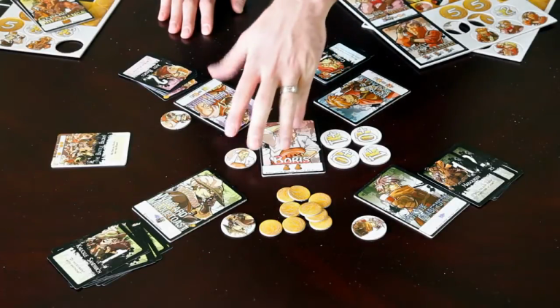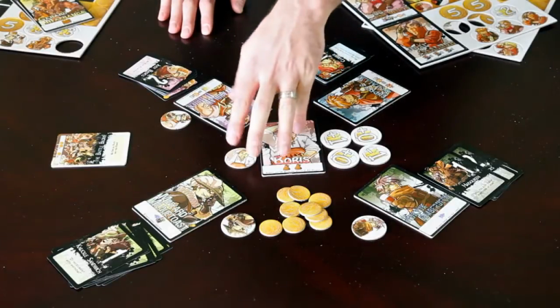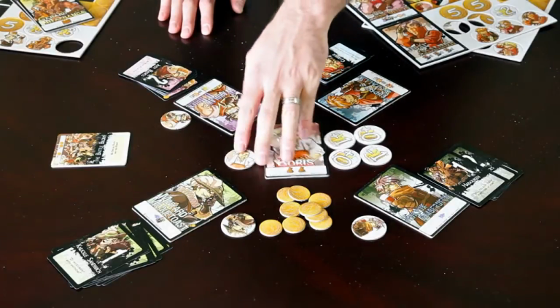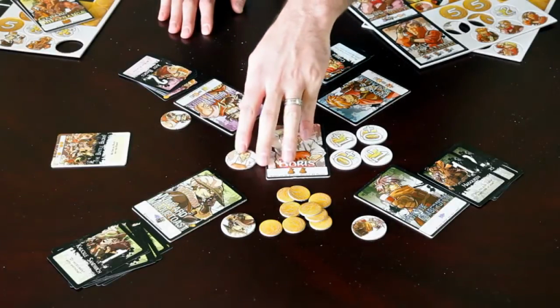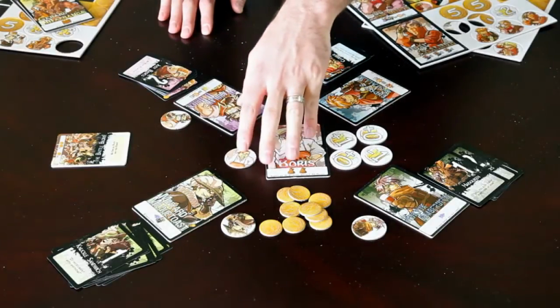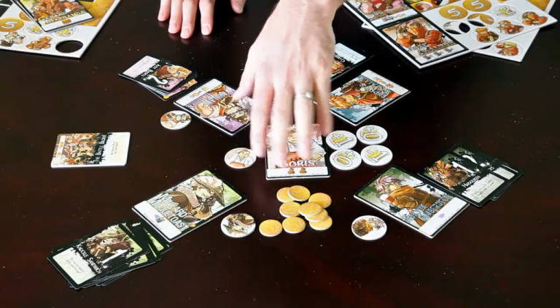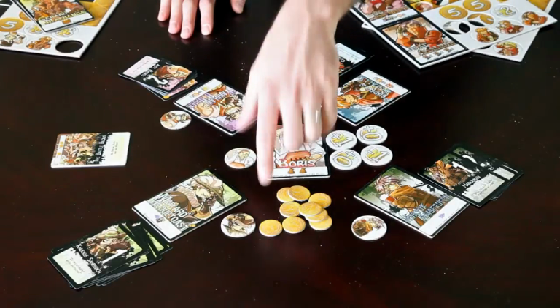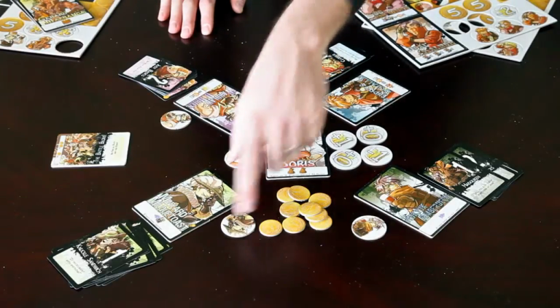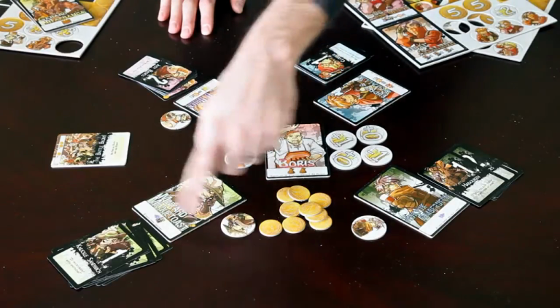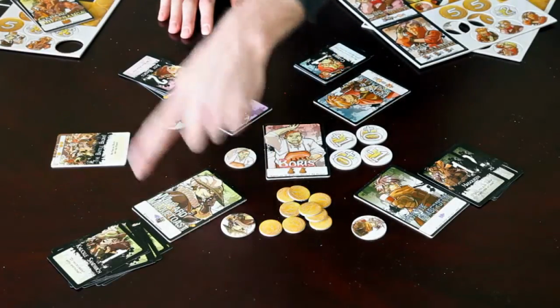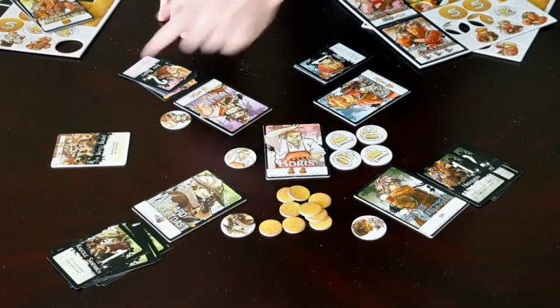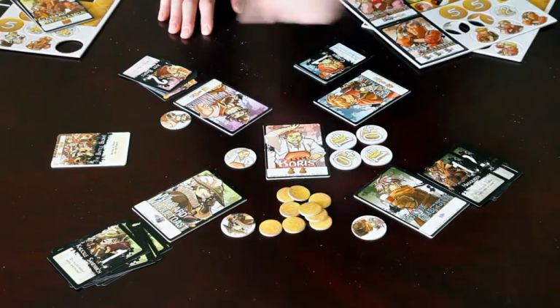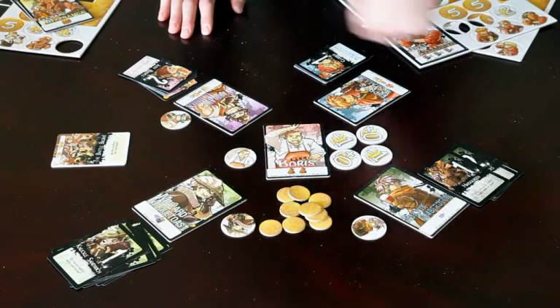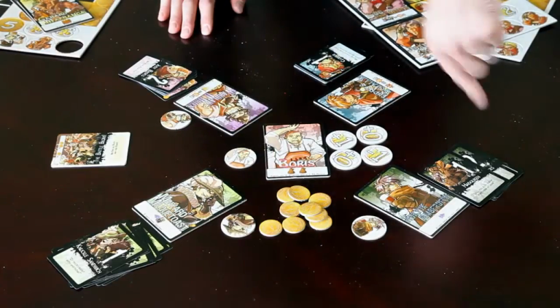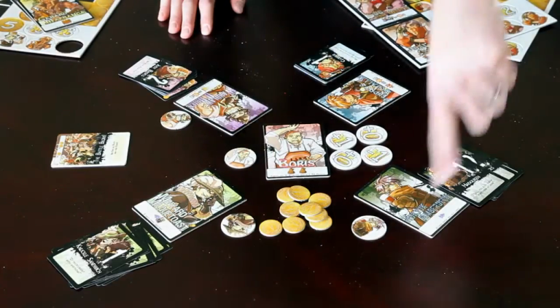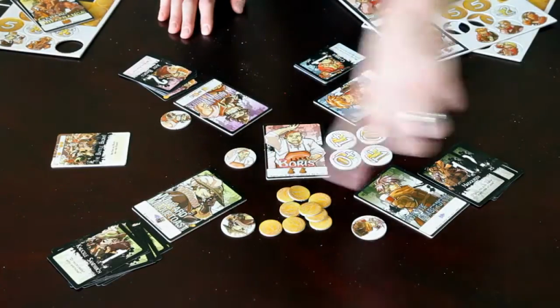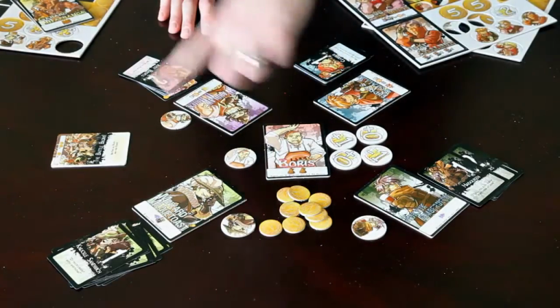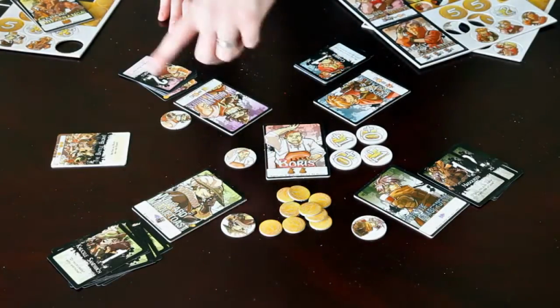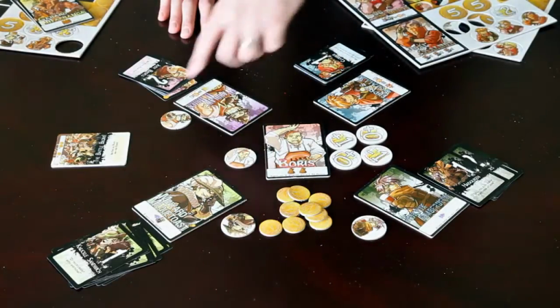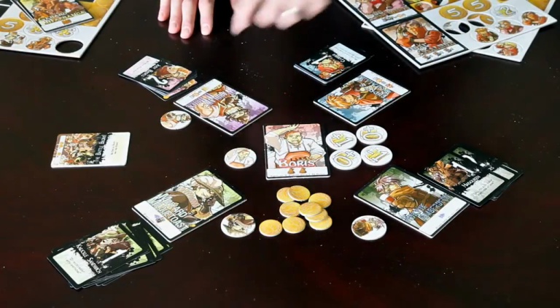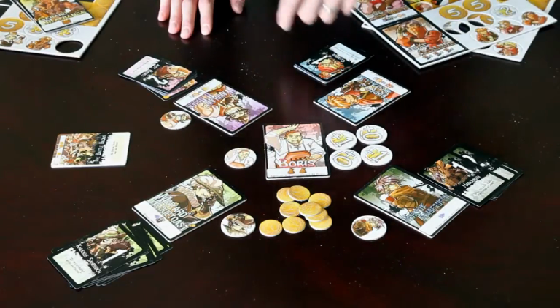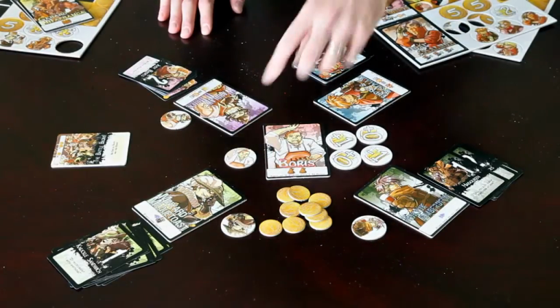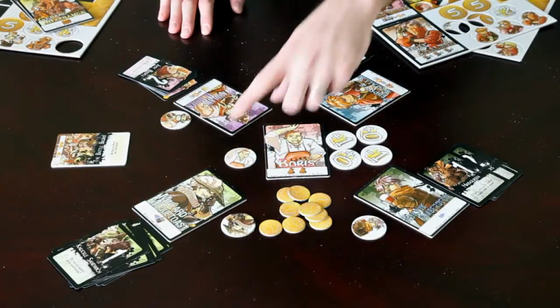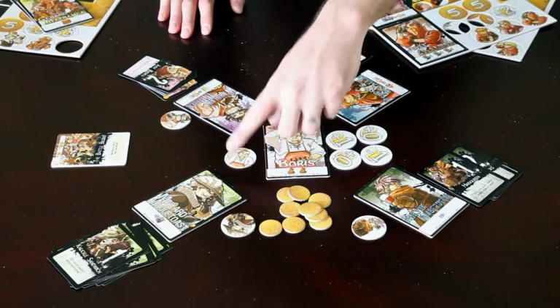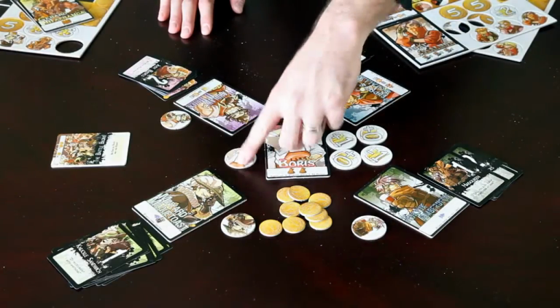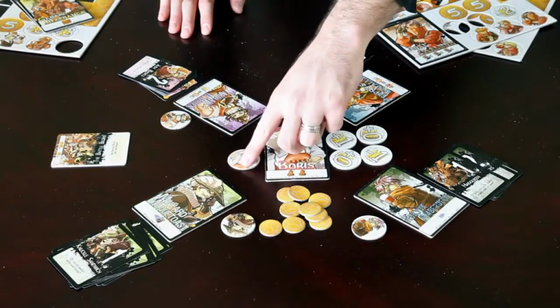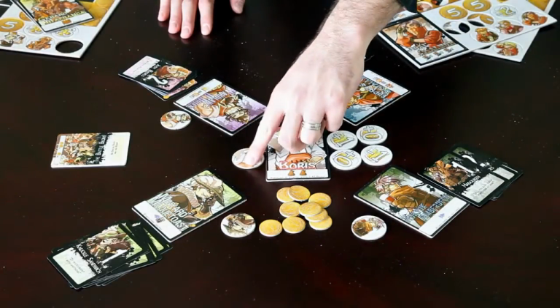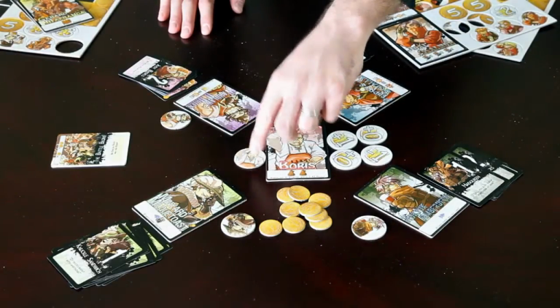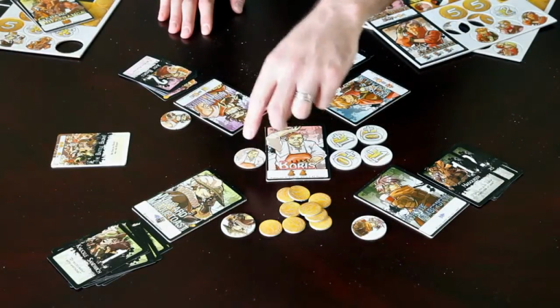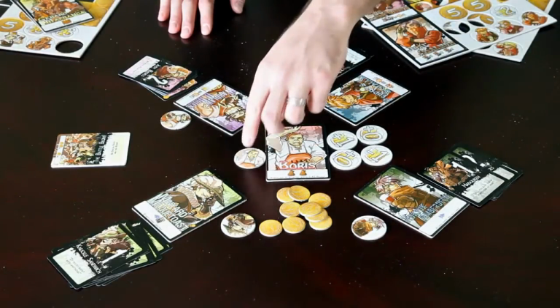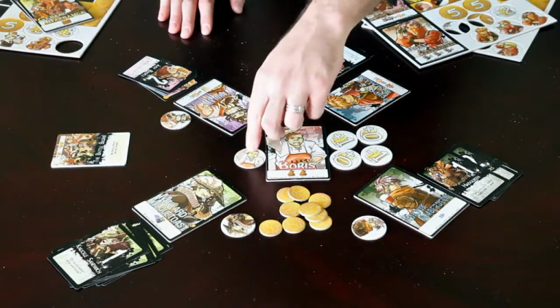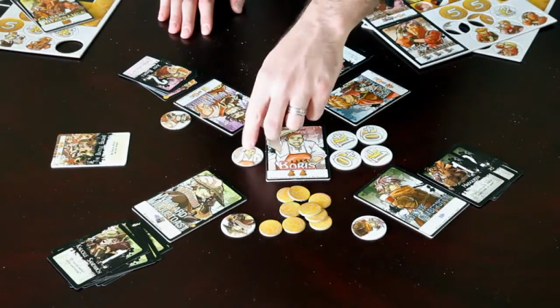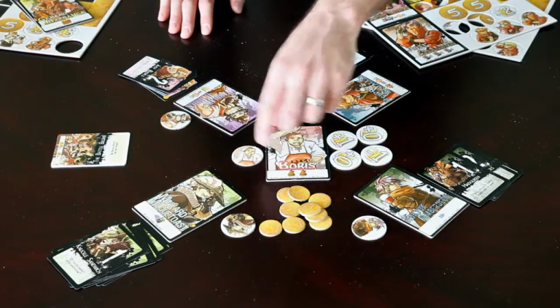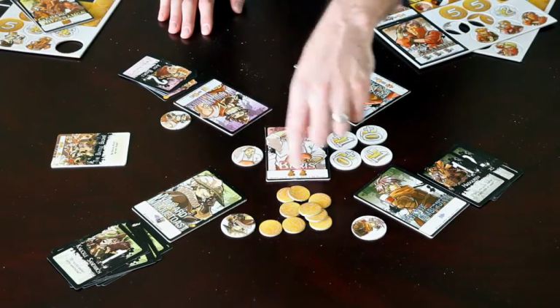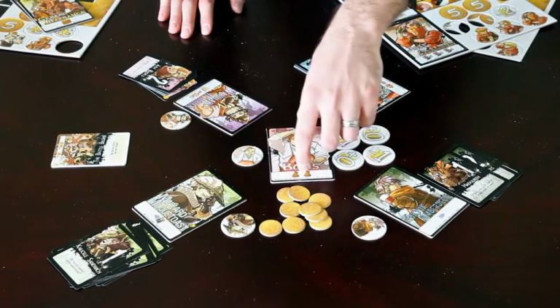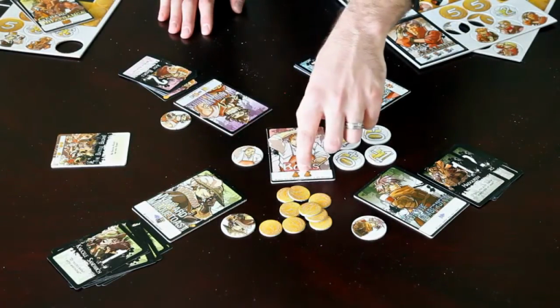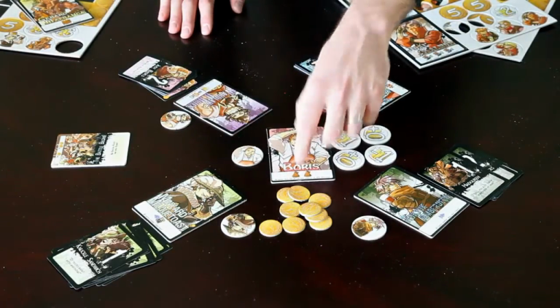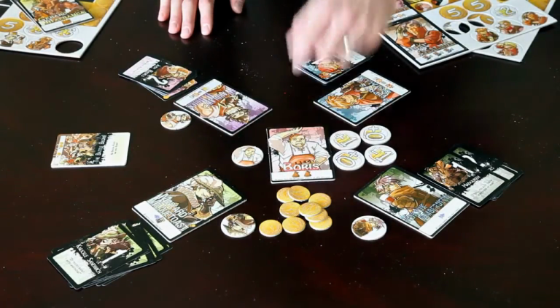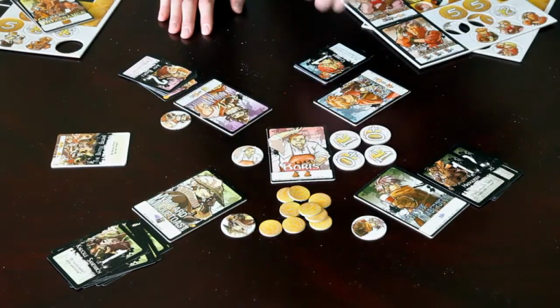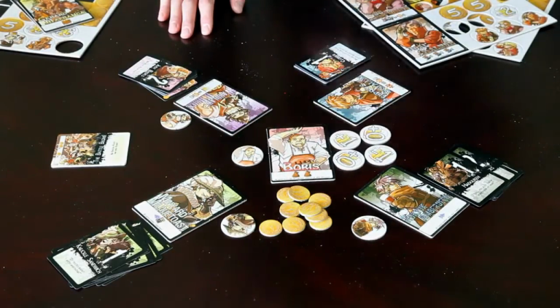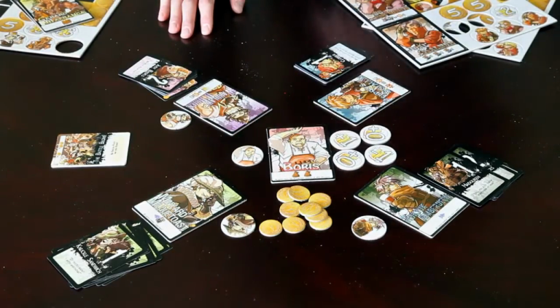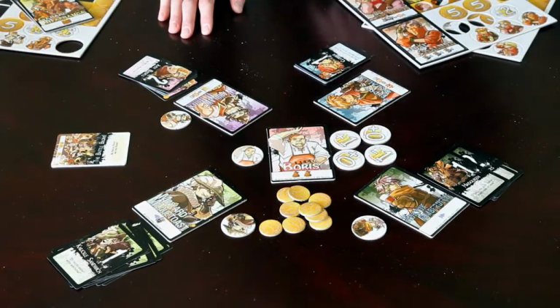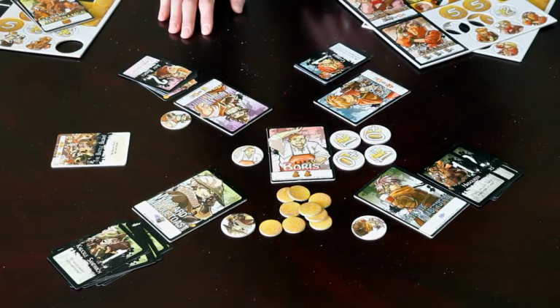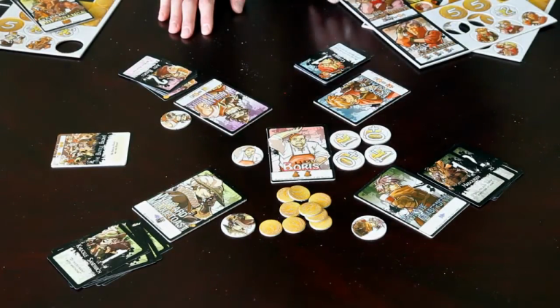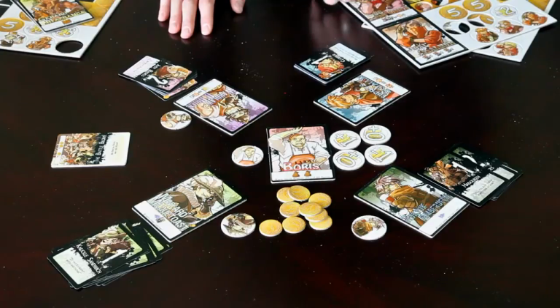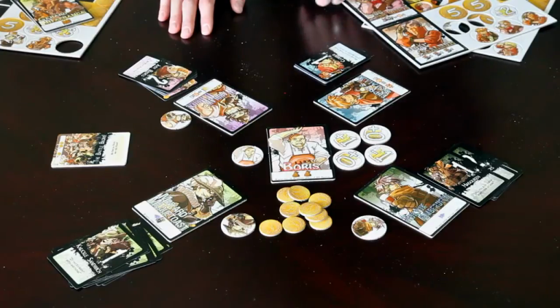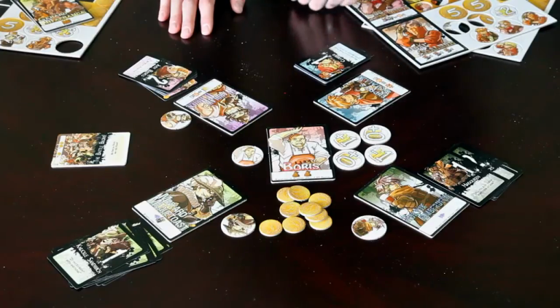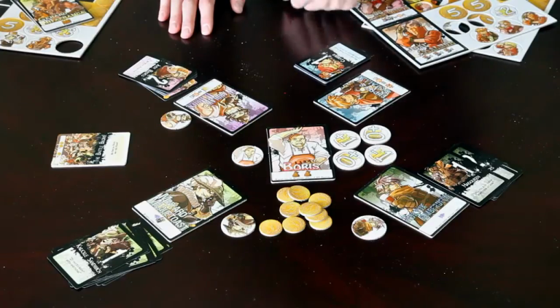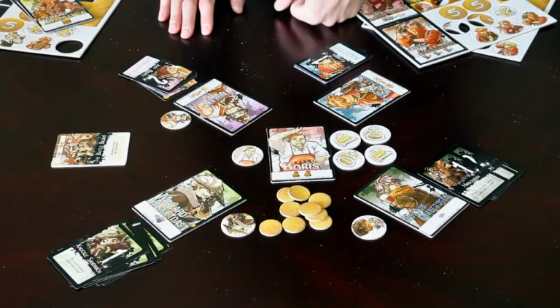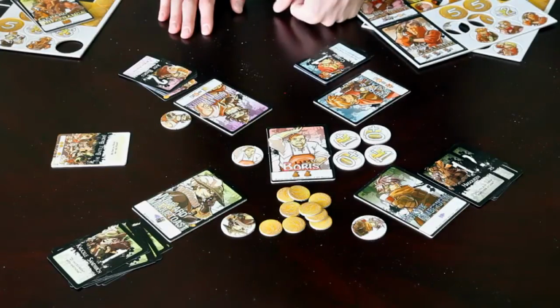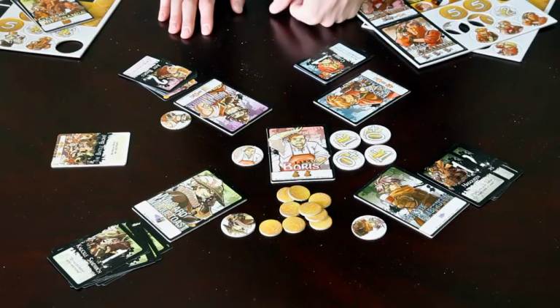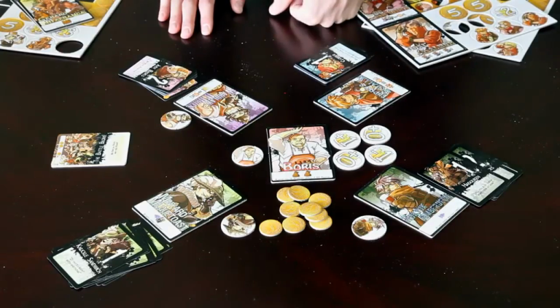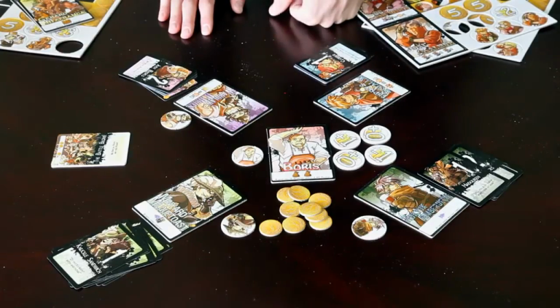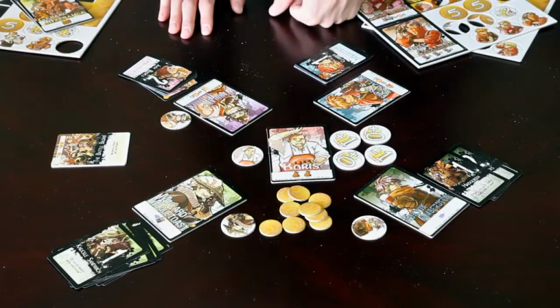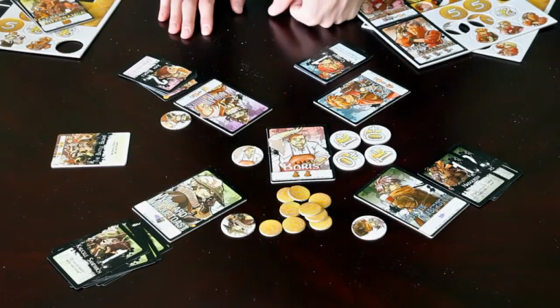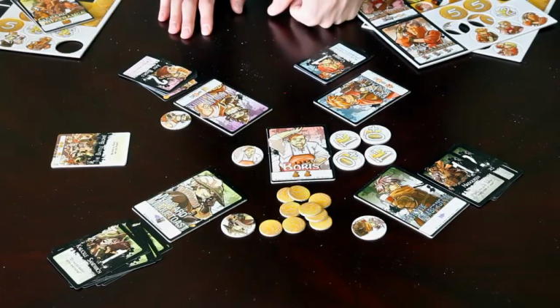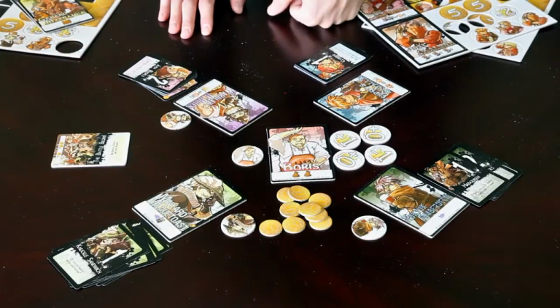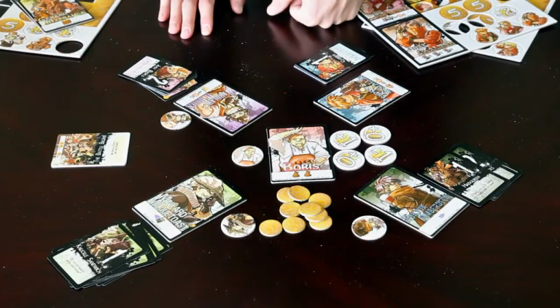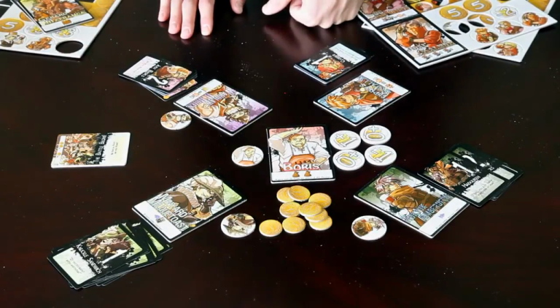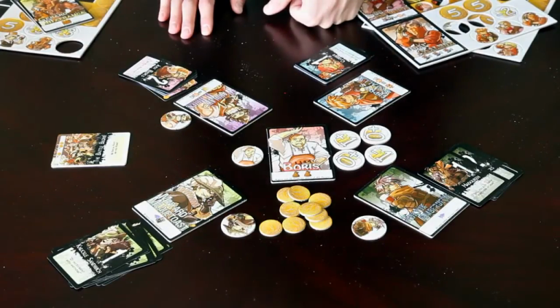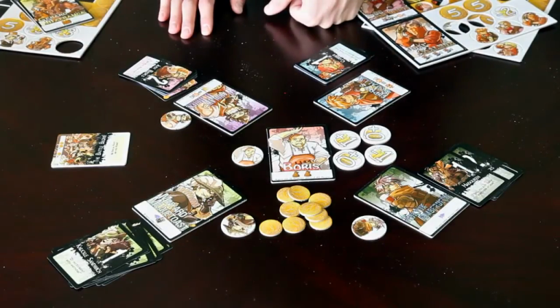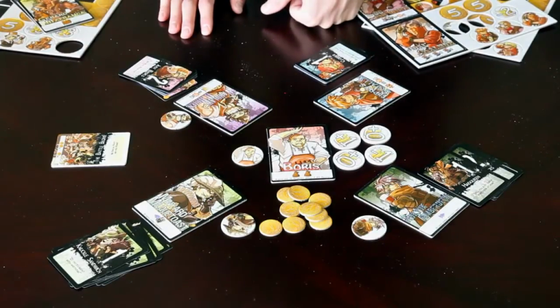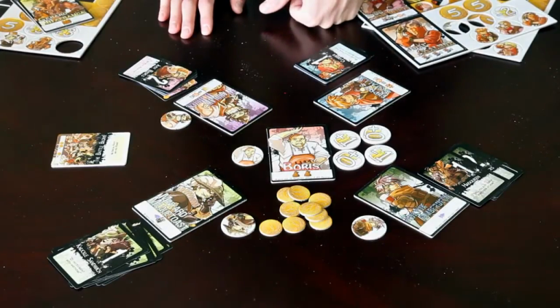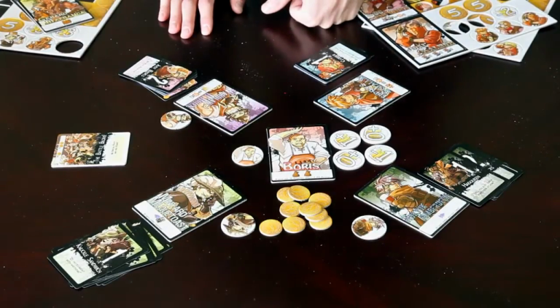In addition to our player characters, we also have in the middle Boris, this neutral character, who provides double points when he is knocked out.